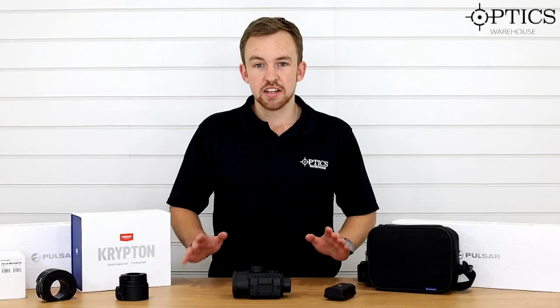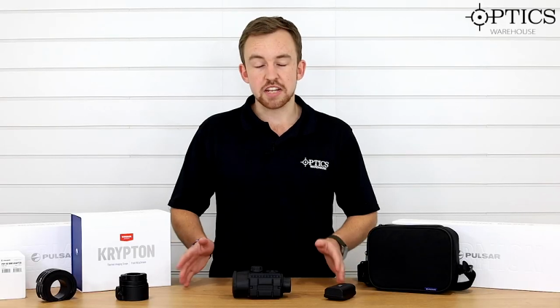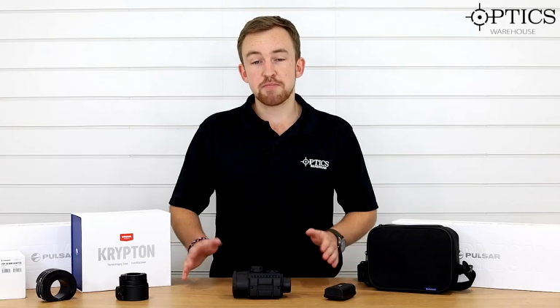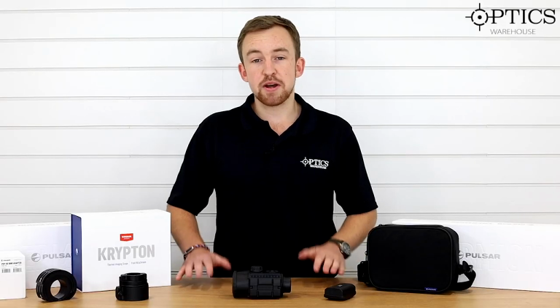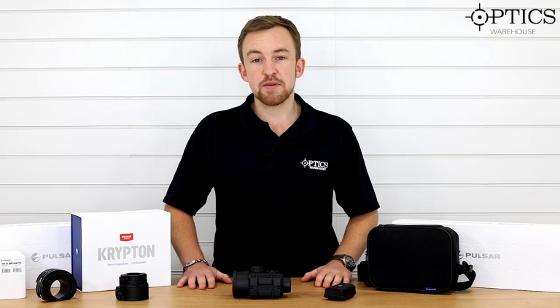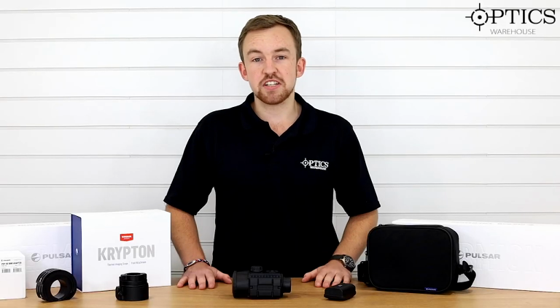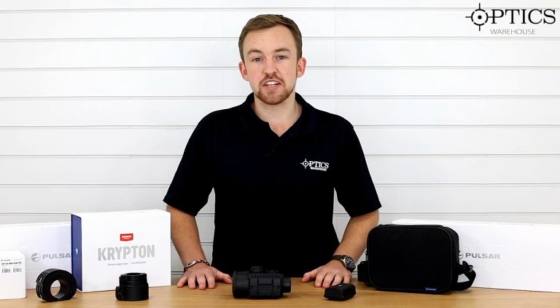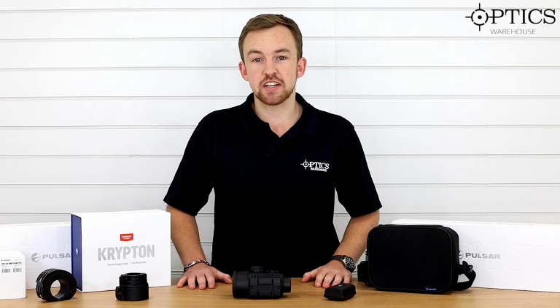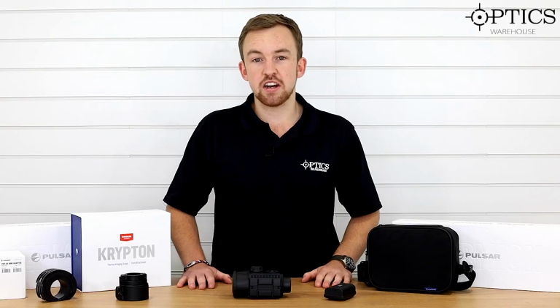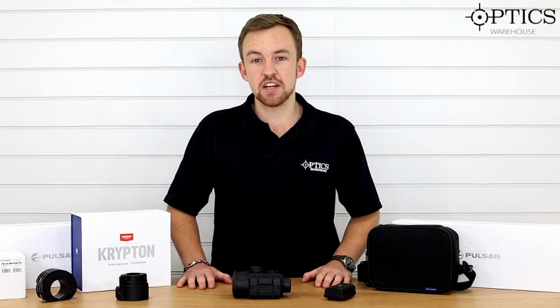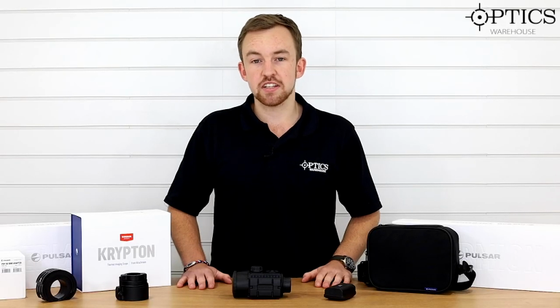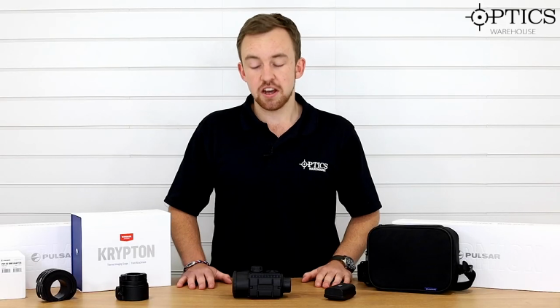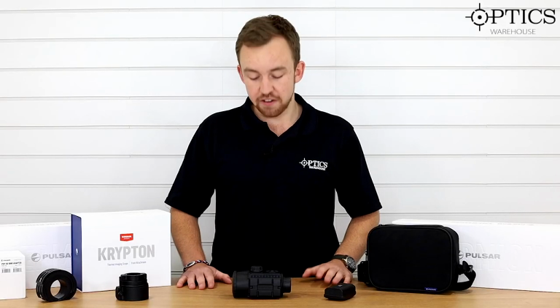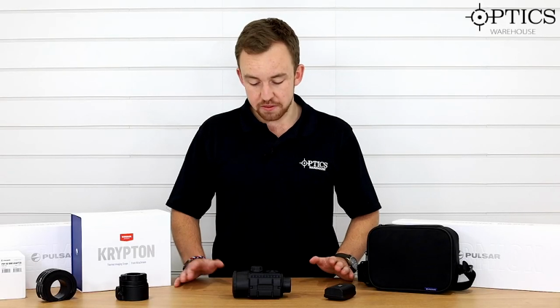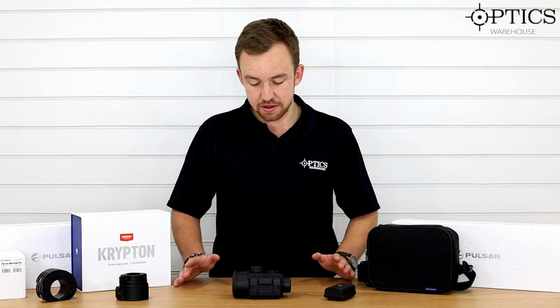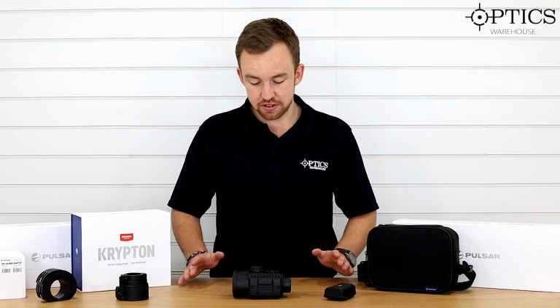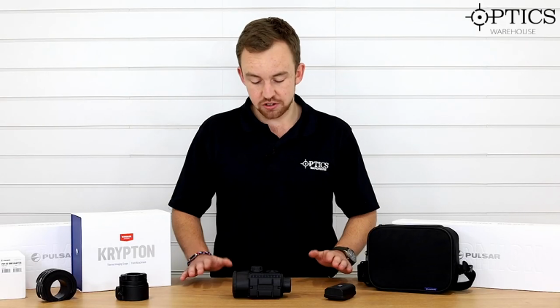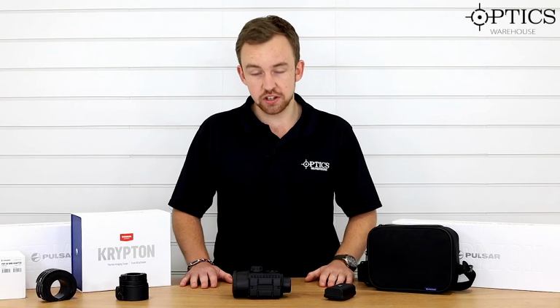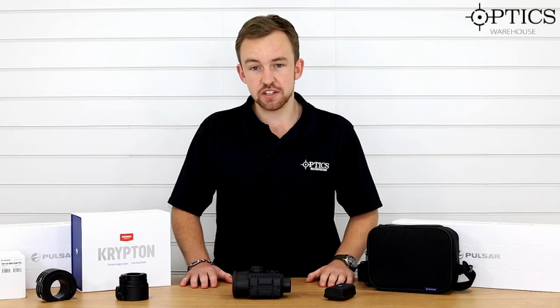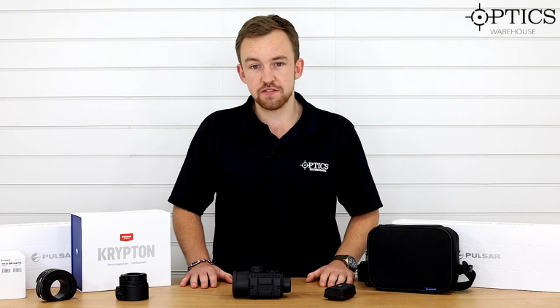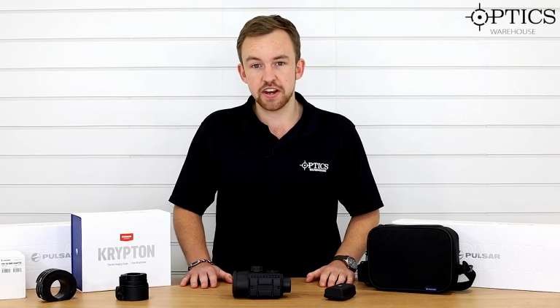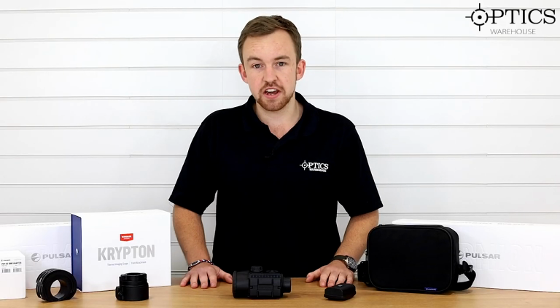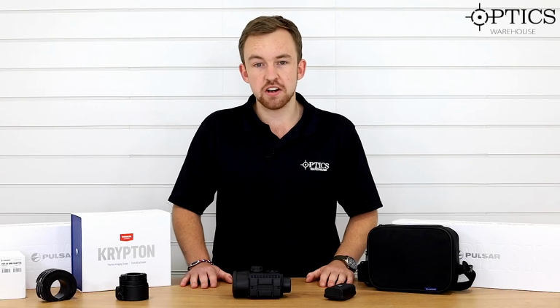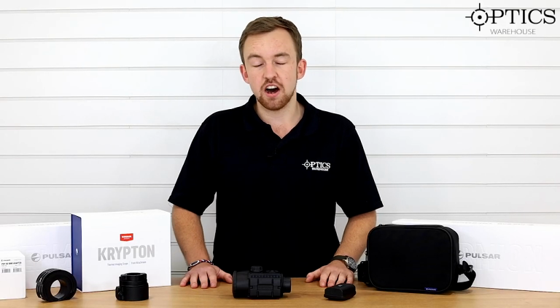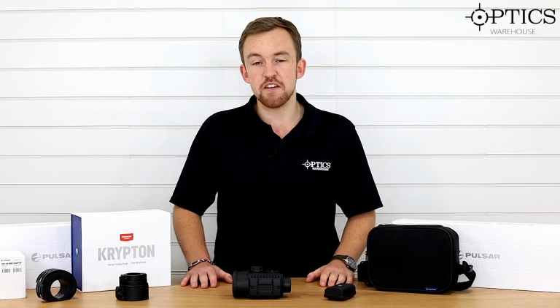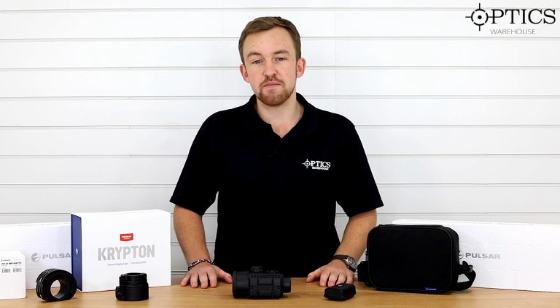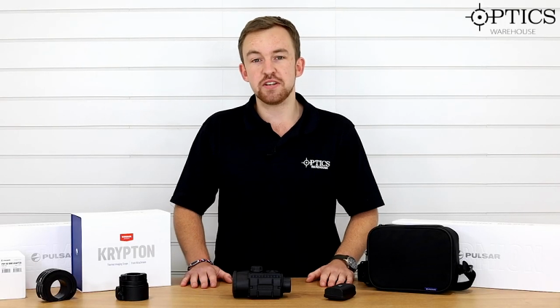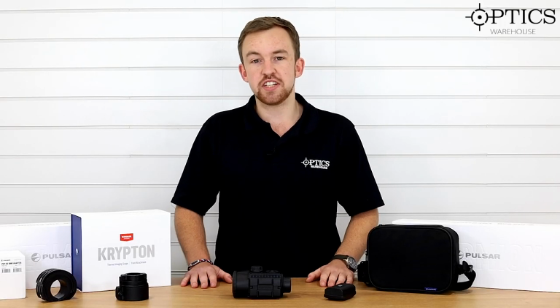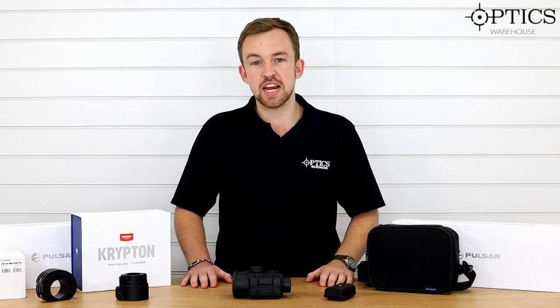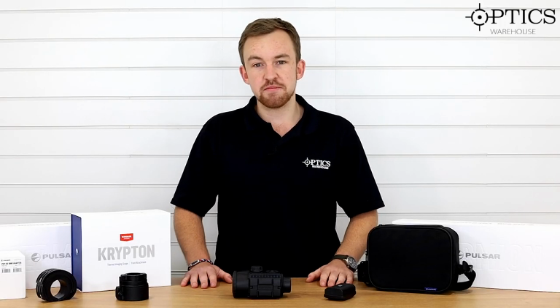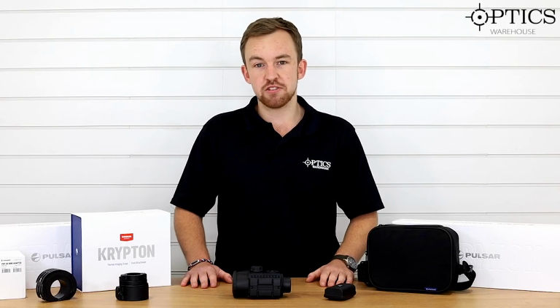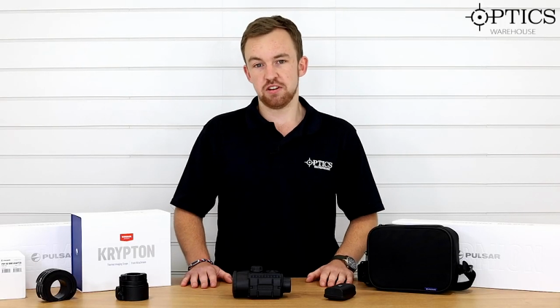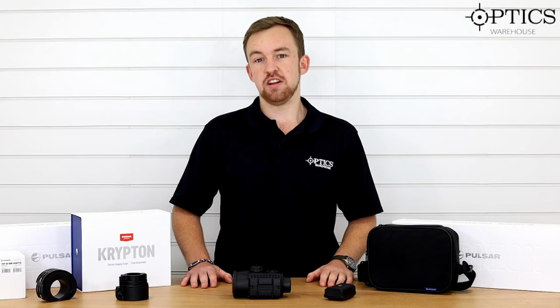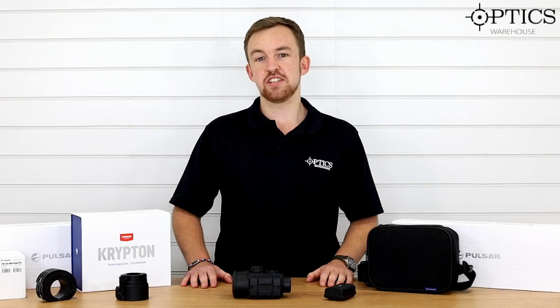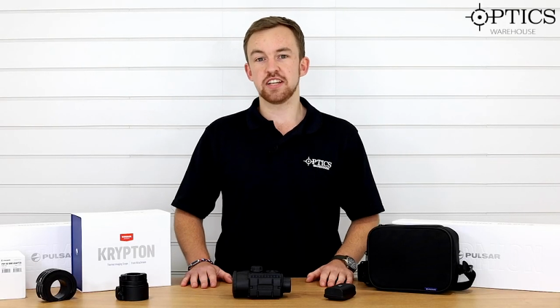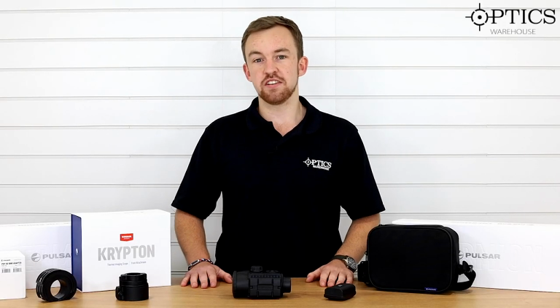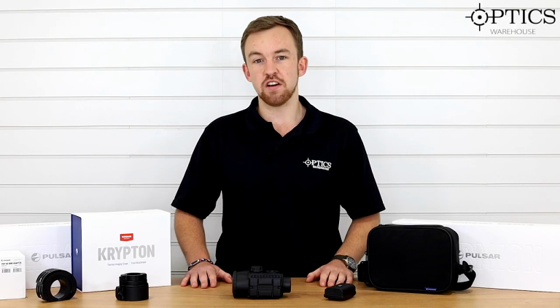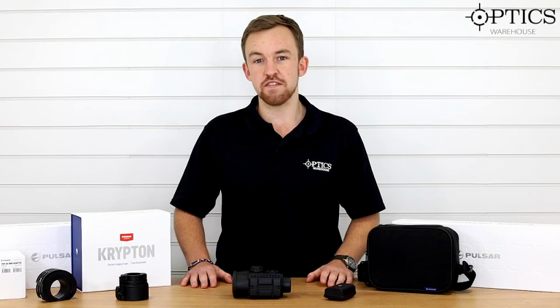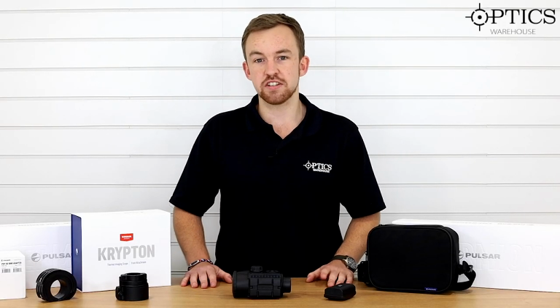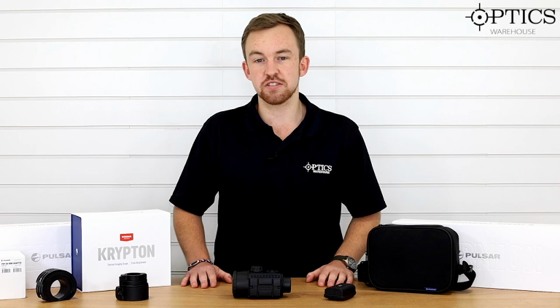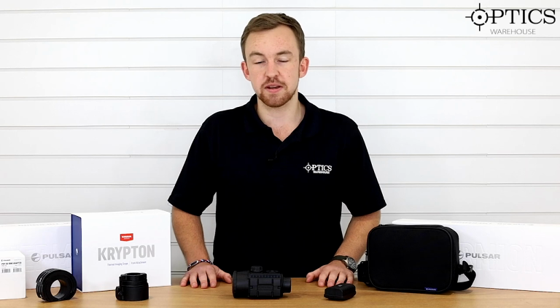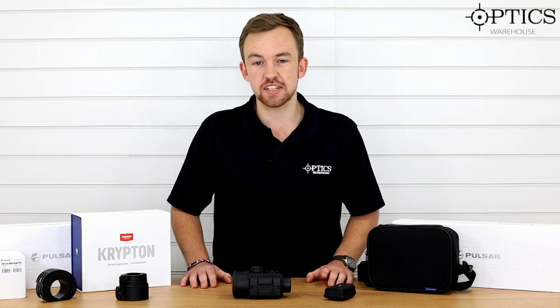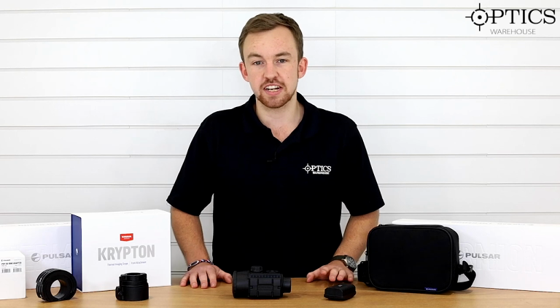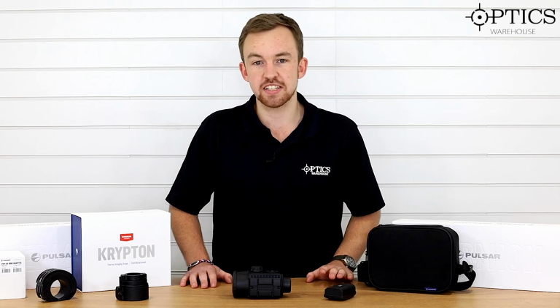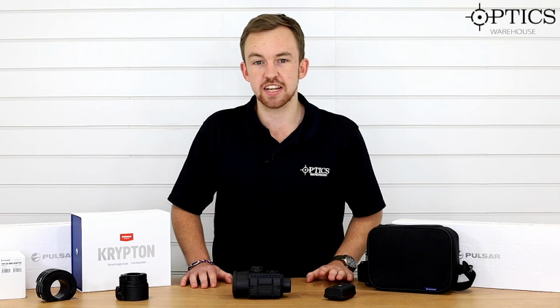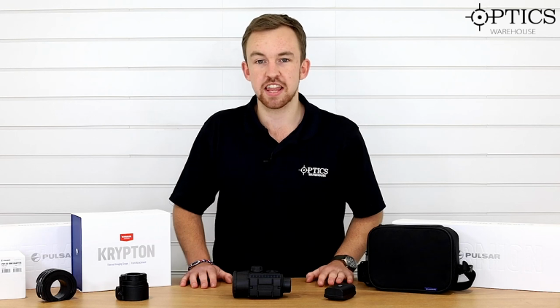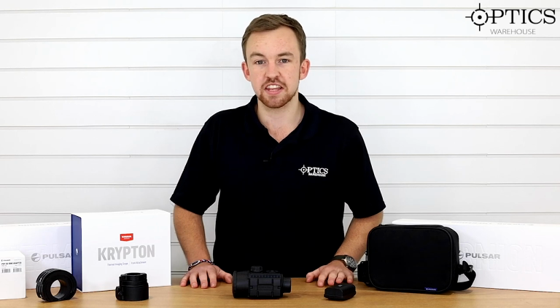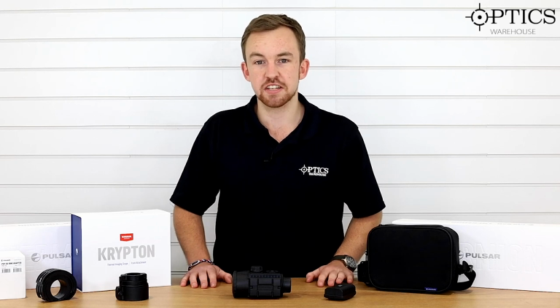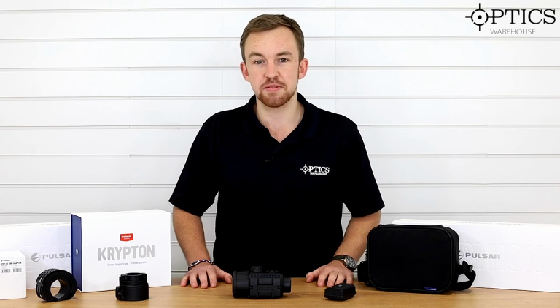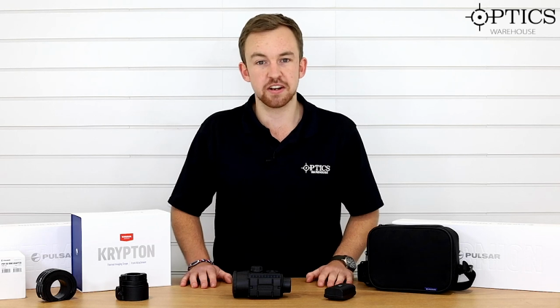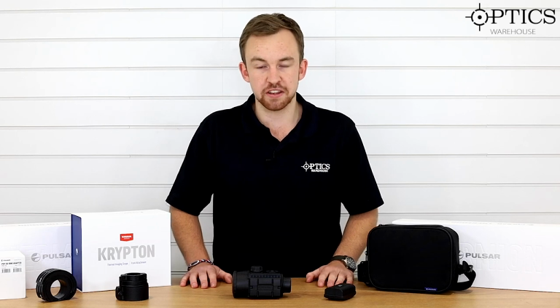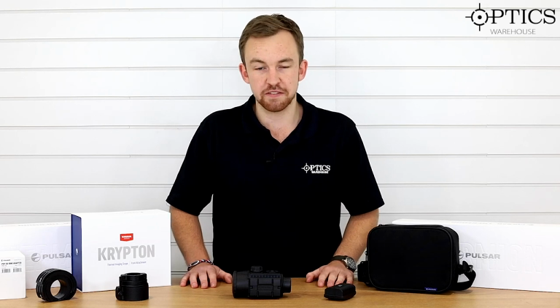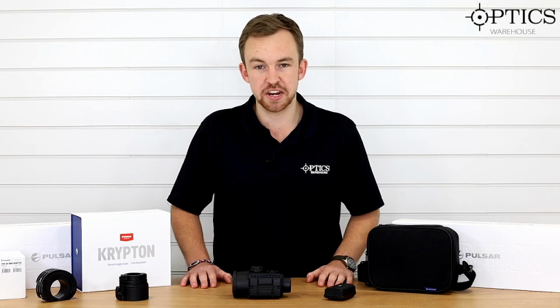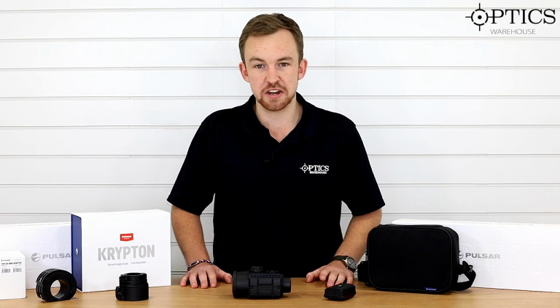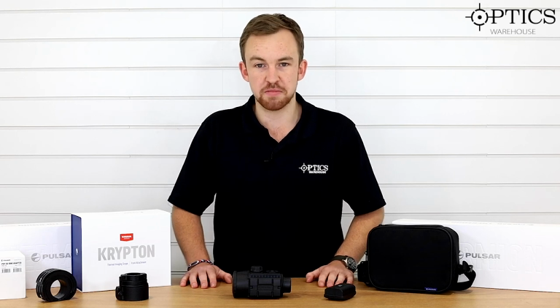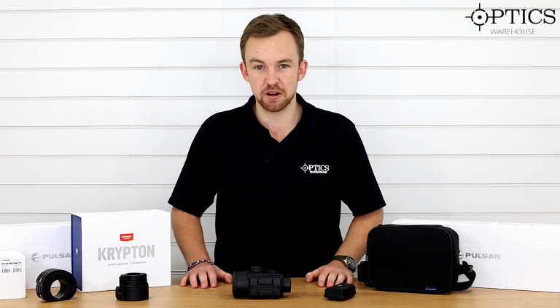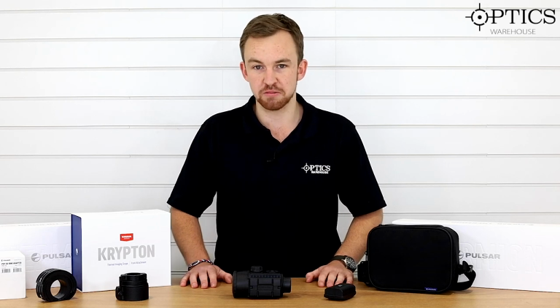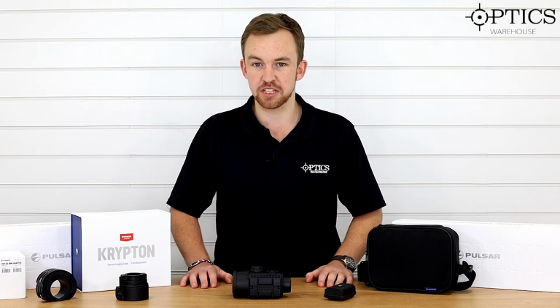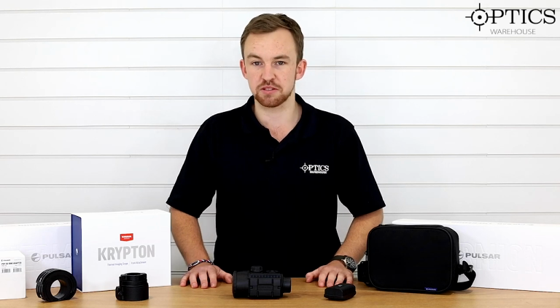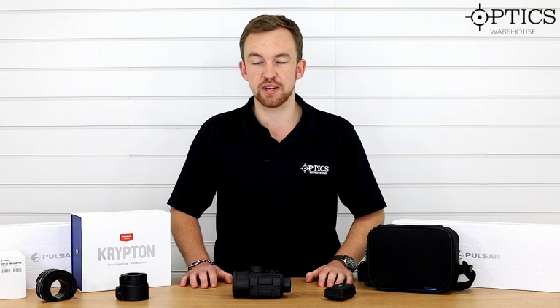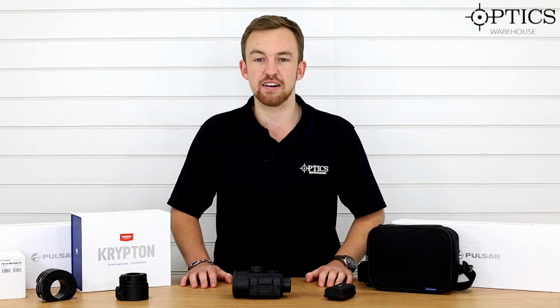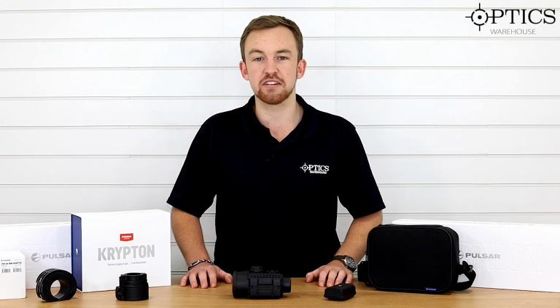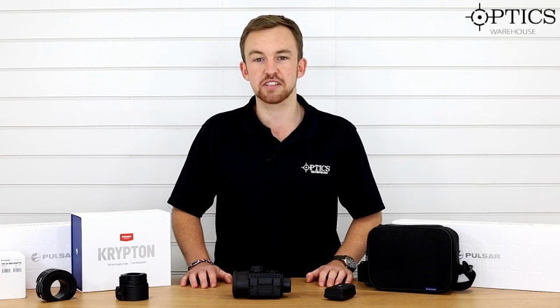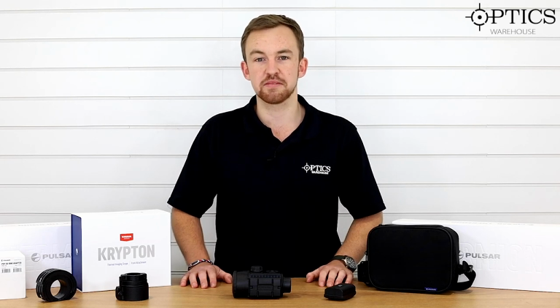That's pretty much it, guys. I hope you've enjoyed this video. I've been James, your hunting and night vision specialist, and this has been another video by Optics Warehouse.